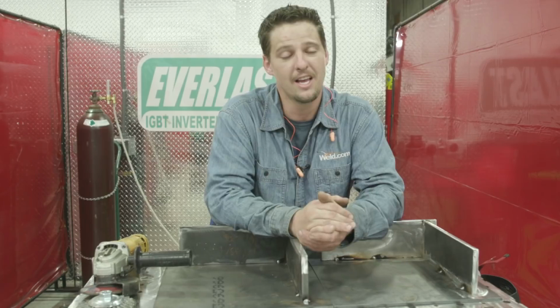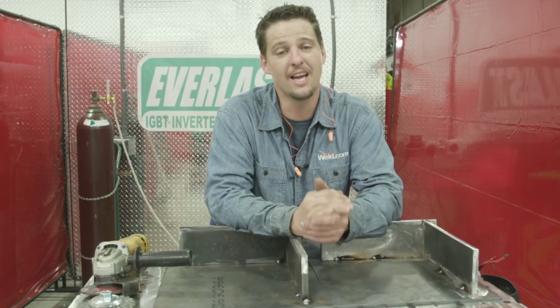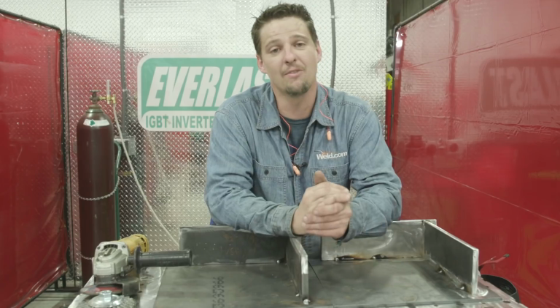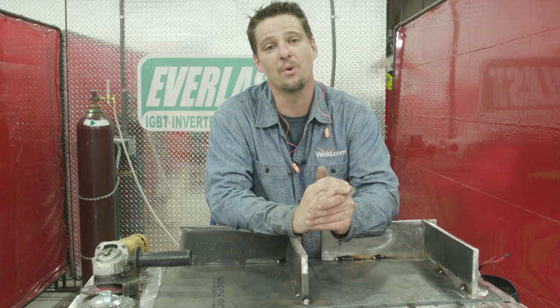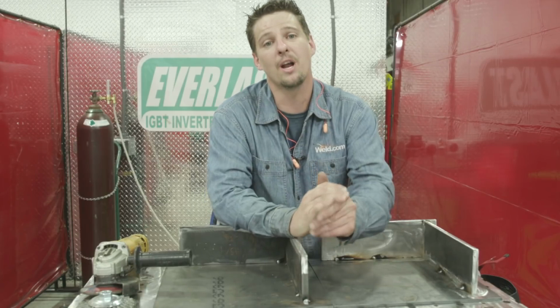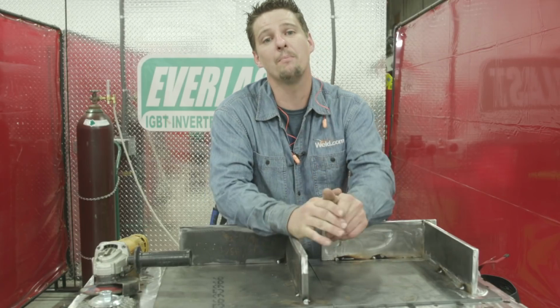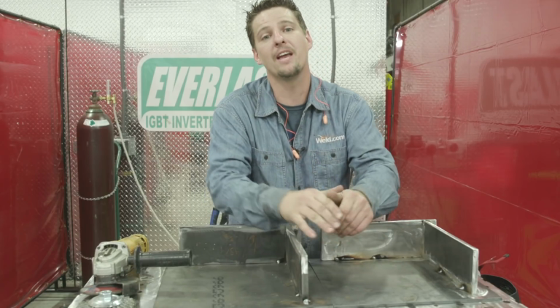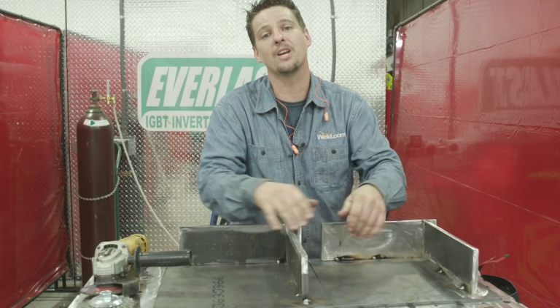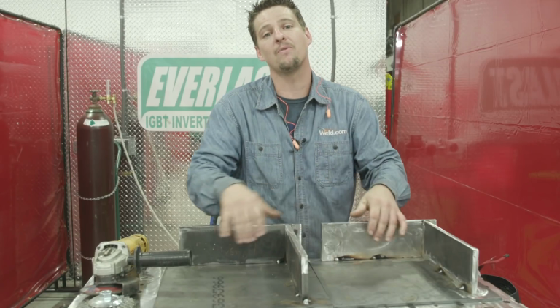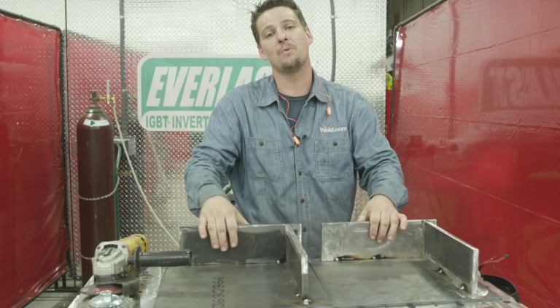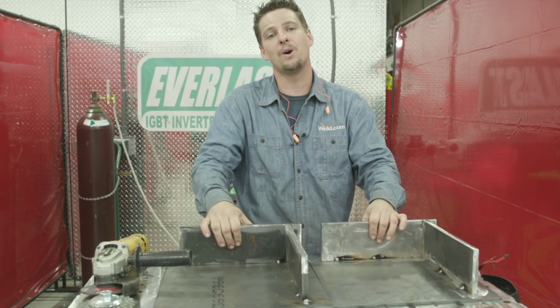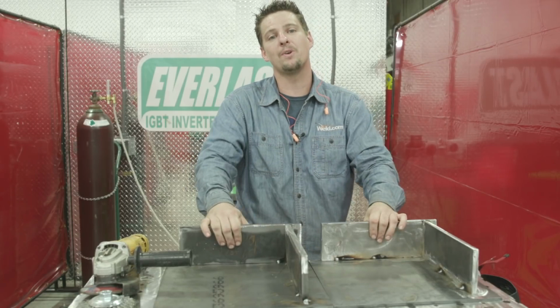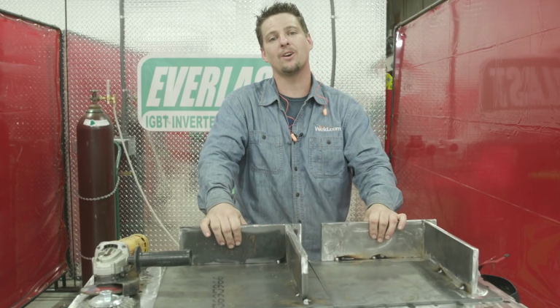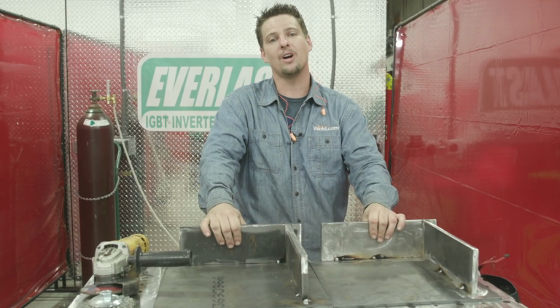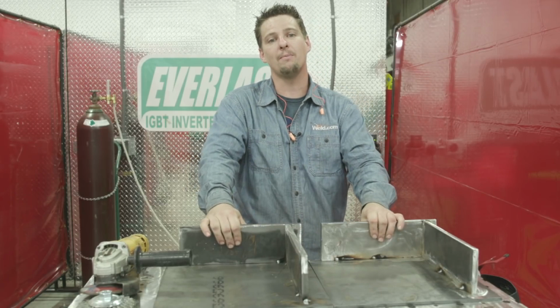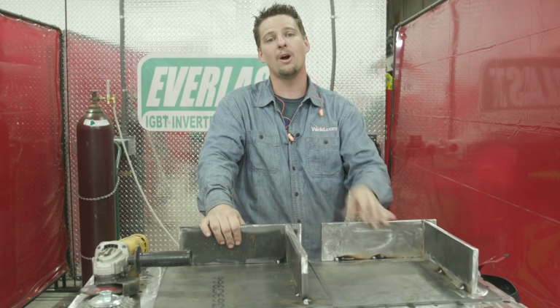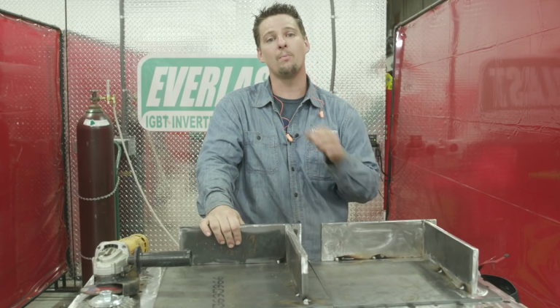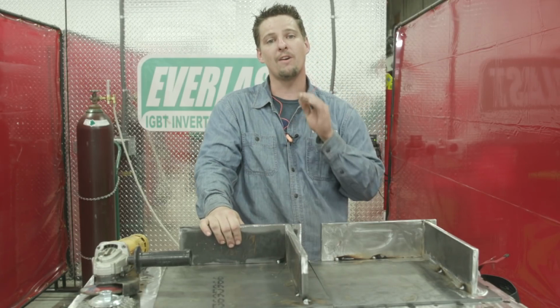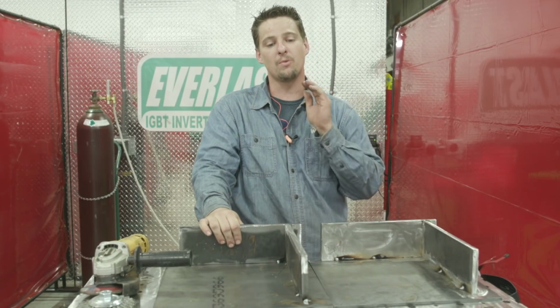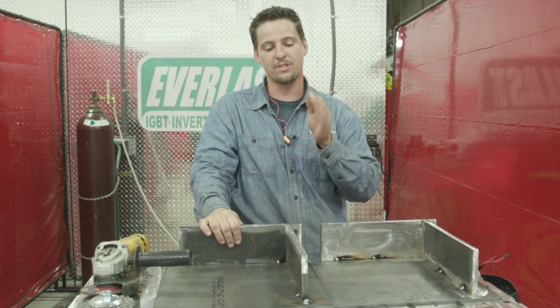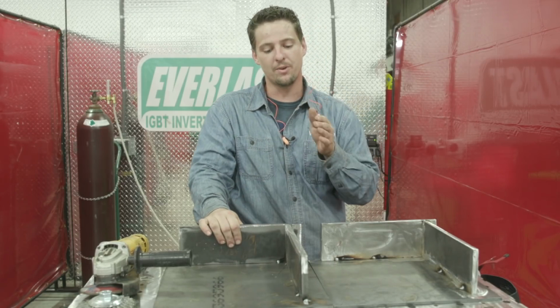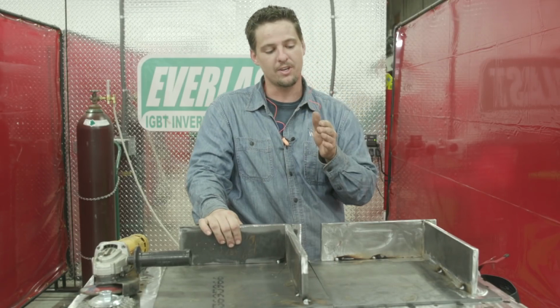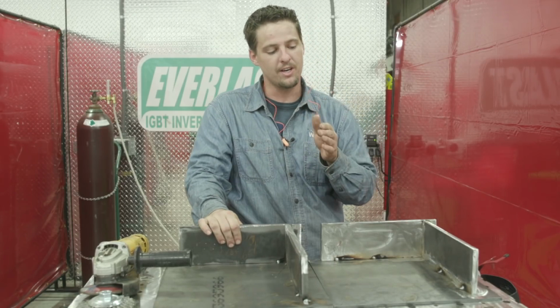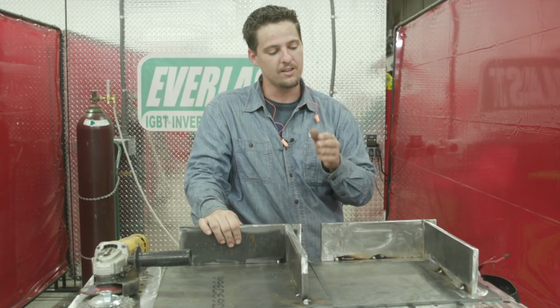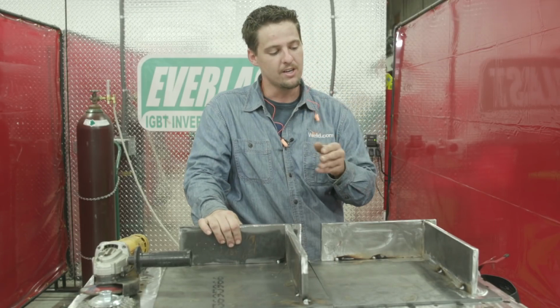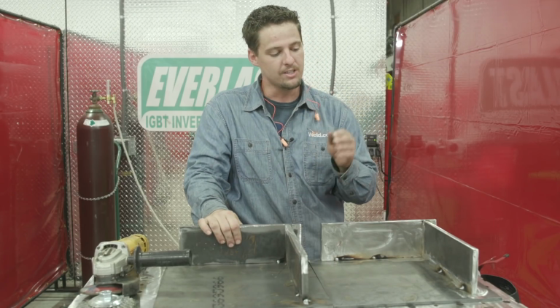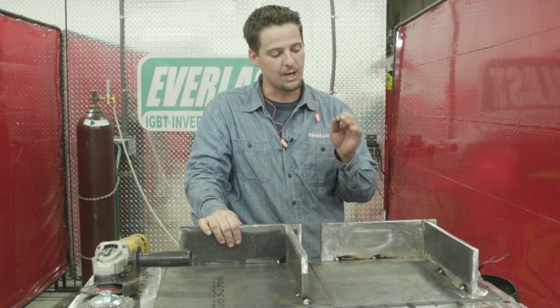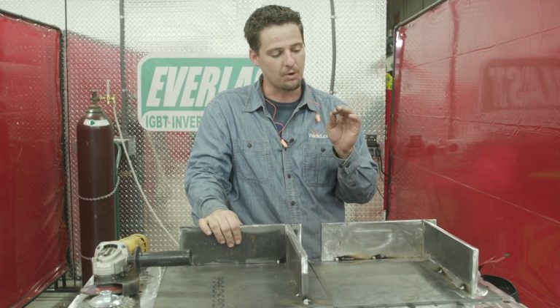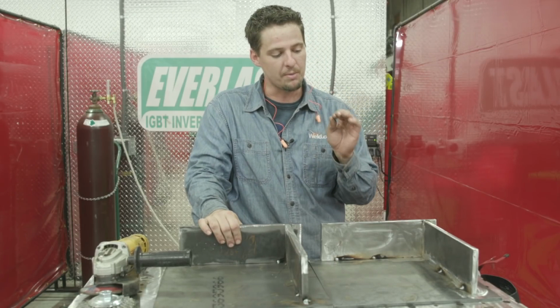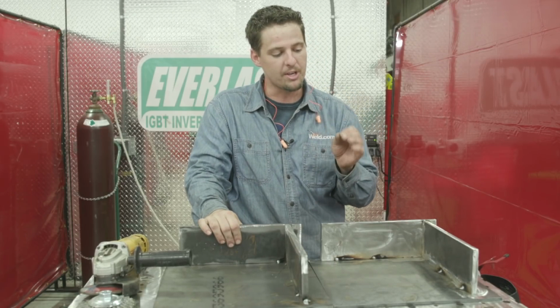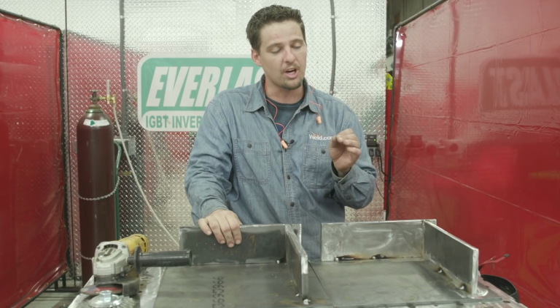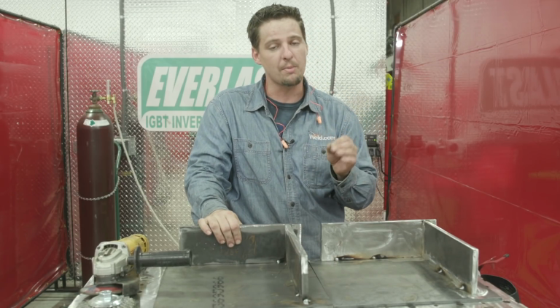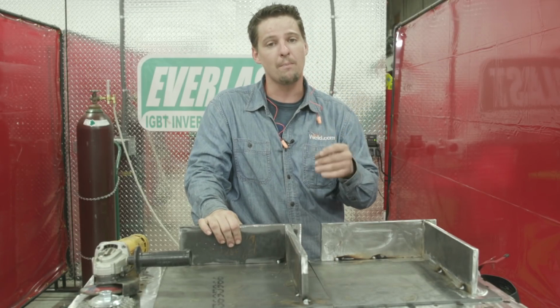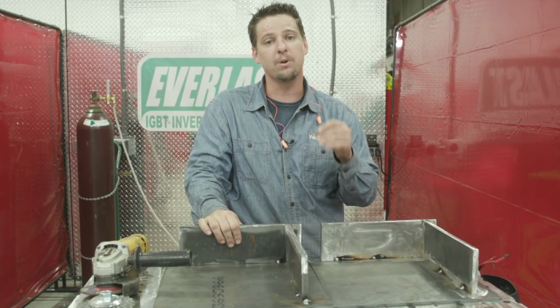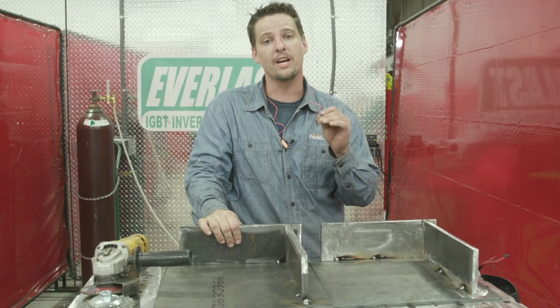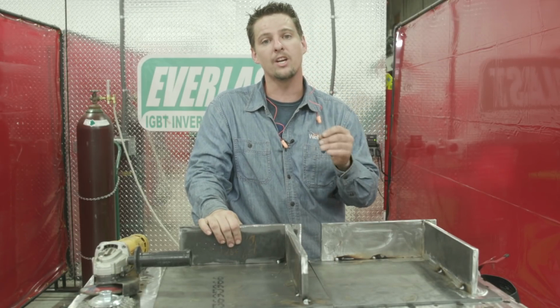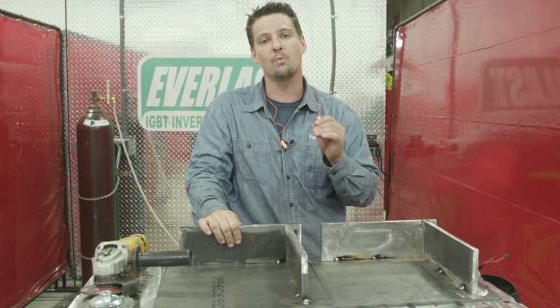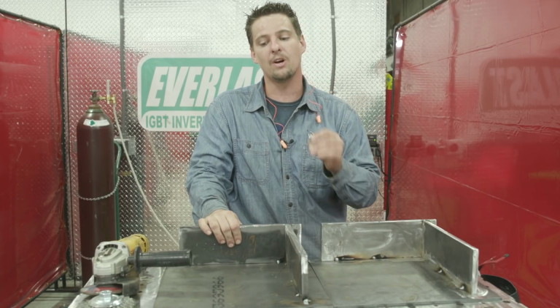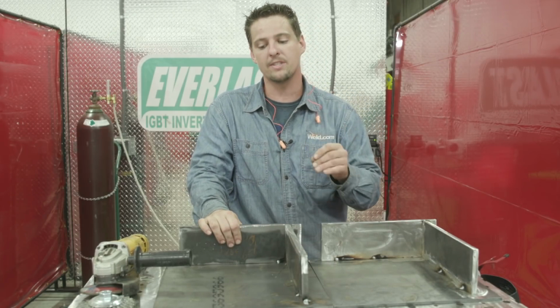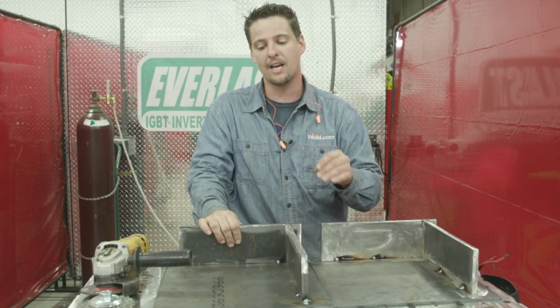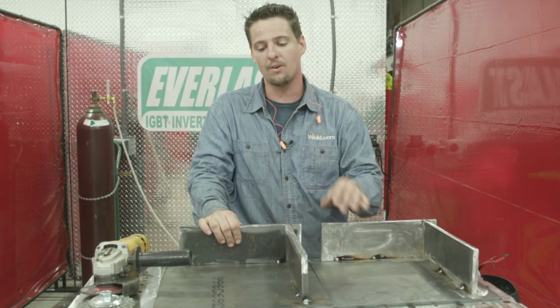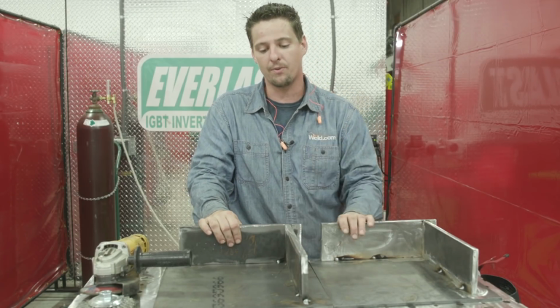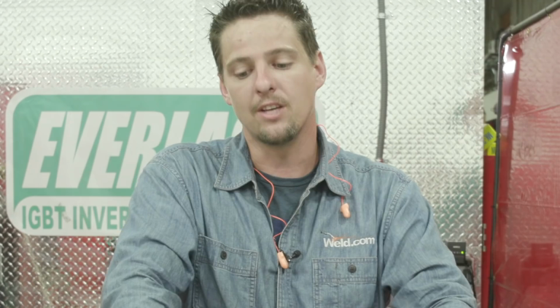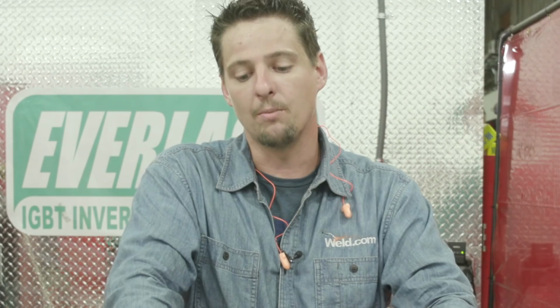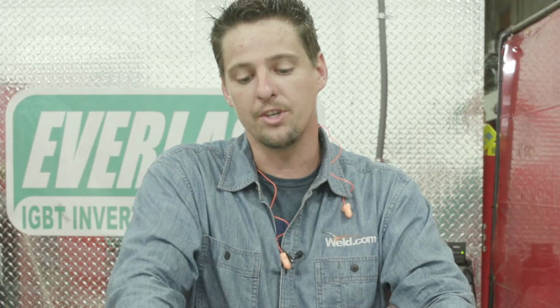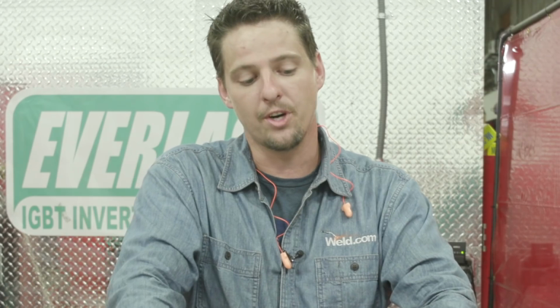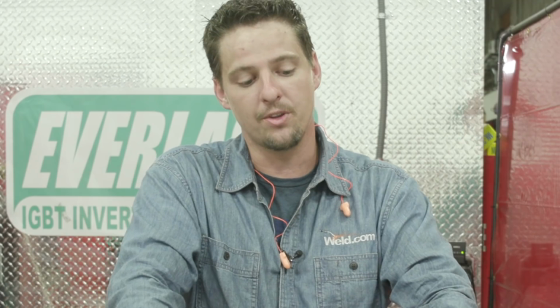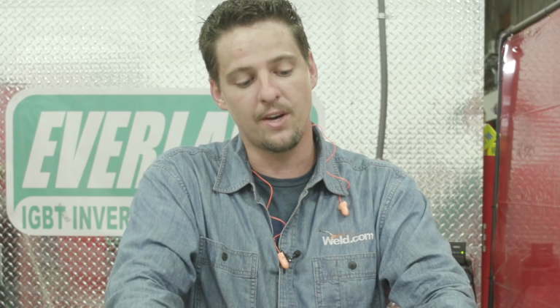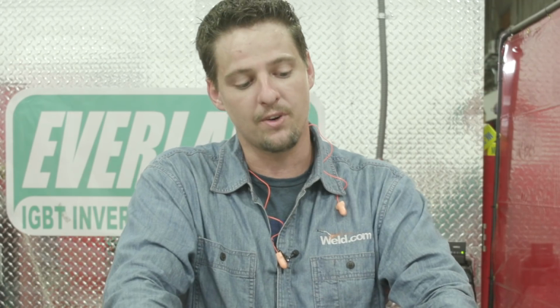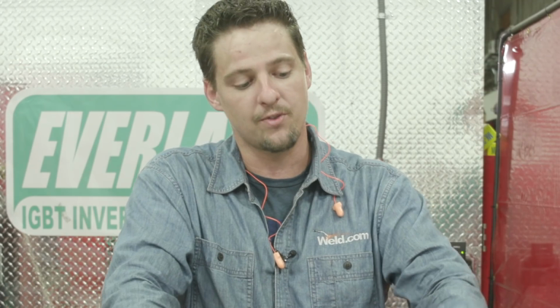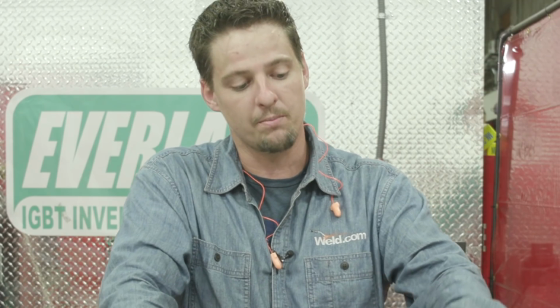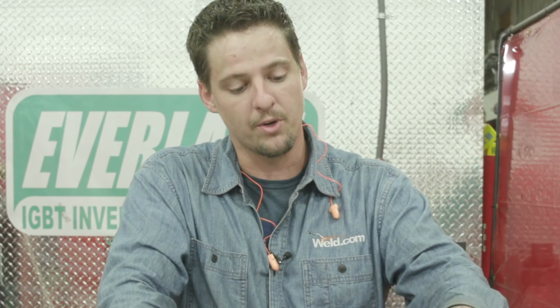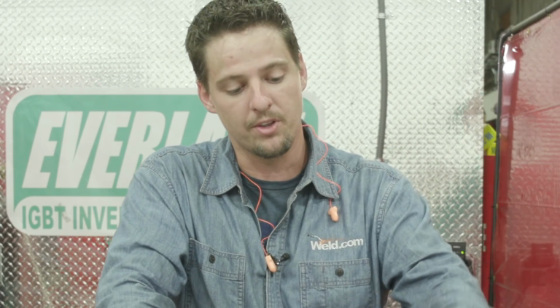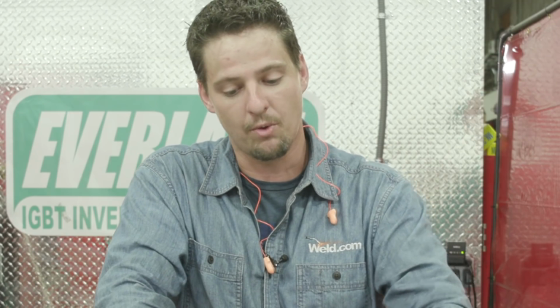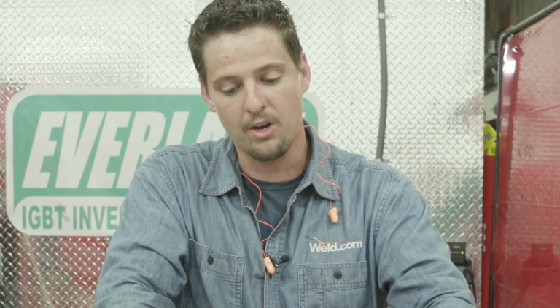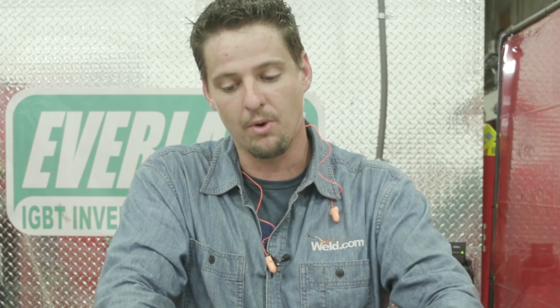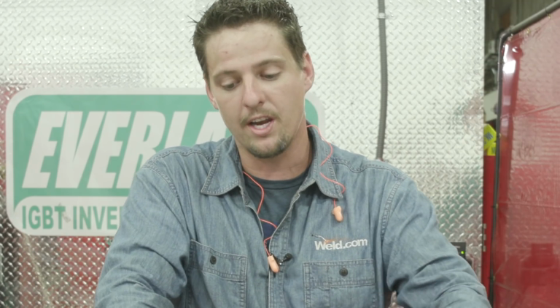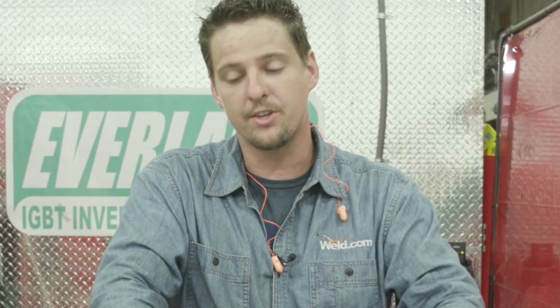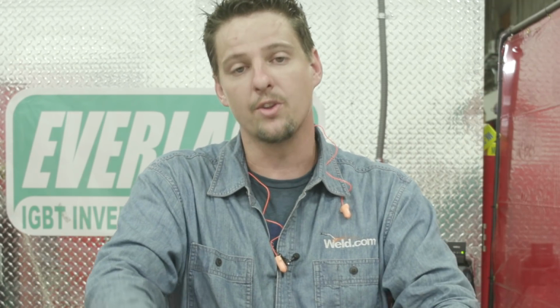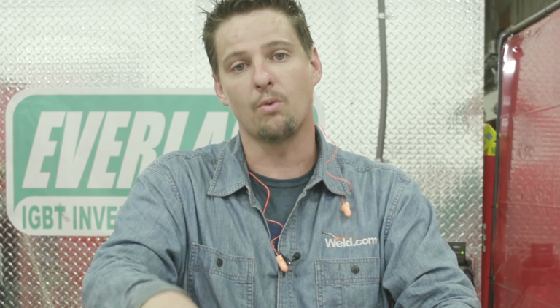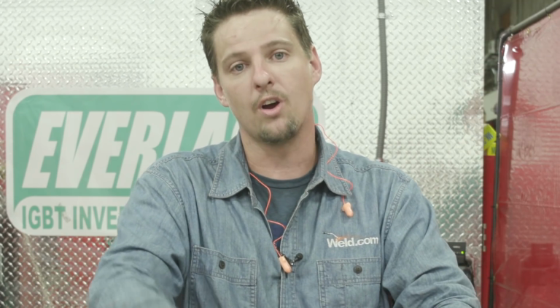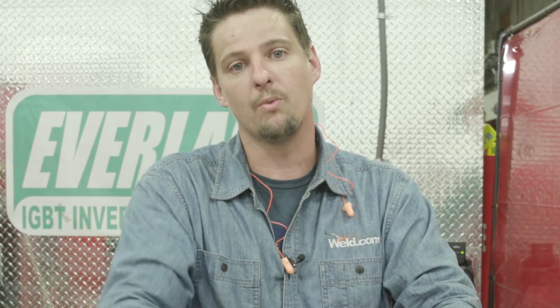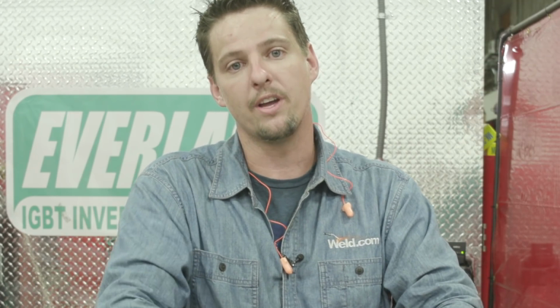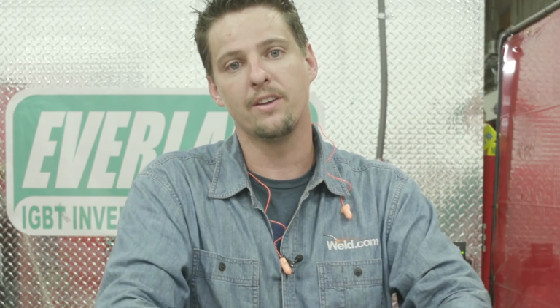Hey everyone, I'm Mankov from Weld.com. I hope everyone's doing good. Today we're going to be talking about planning your welds out. I'm going to show you the difference from doing it the right way to the wrong way.